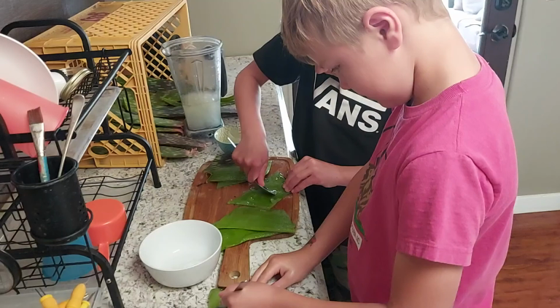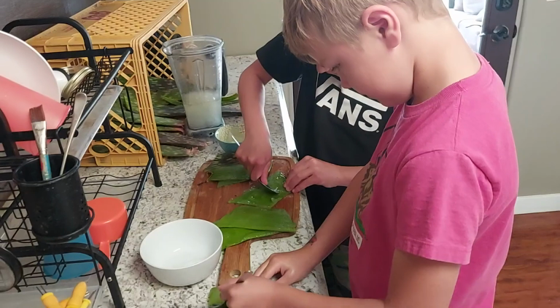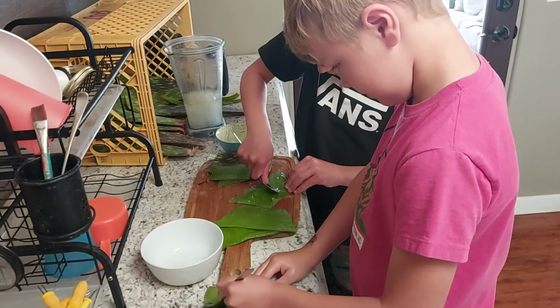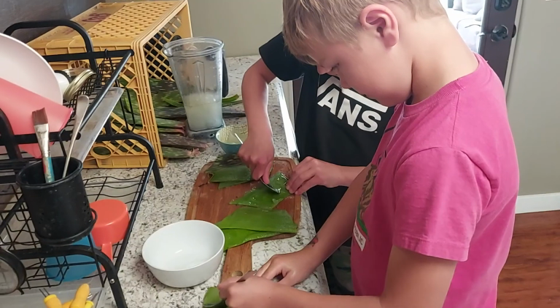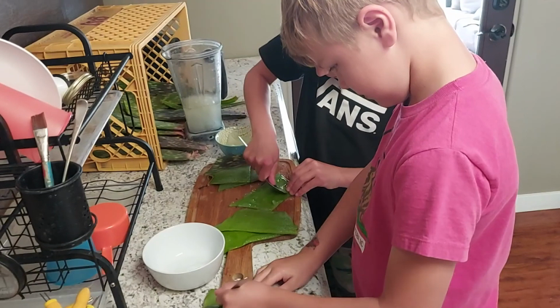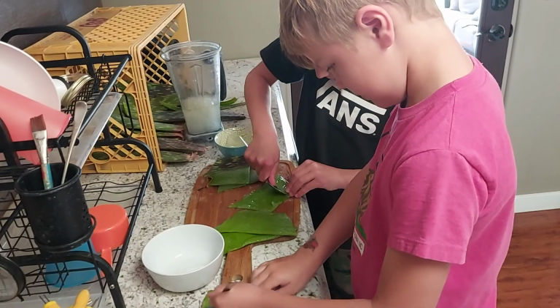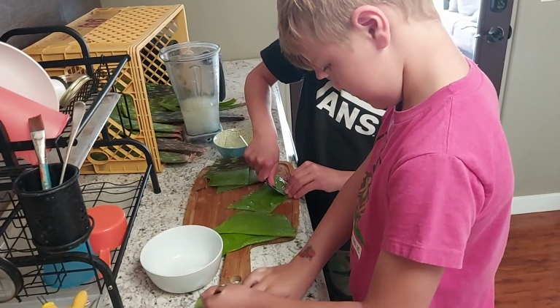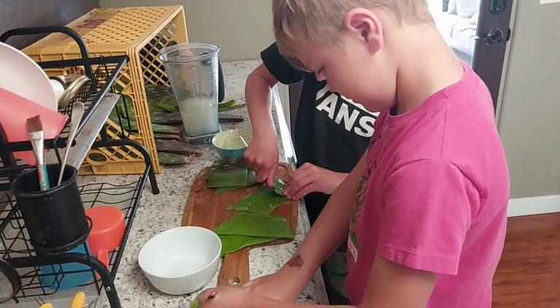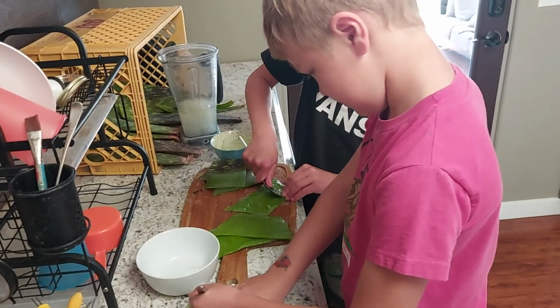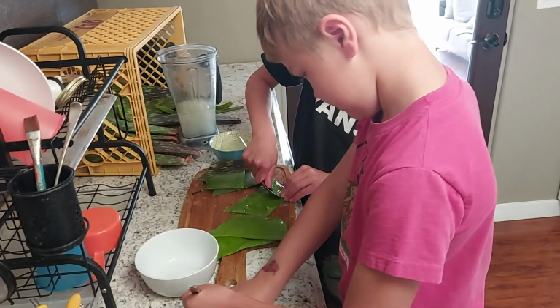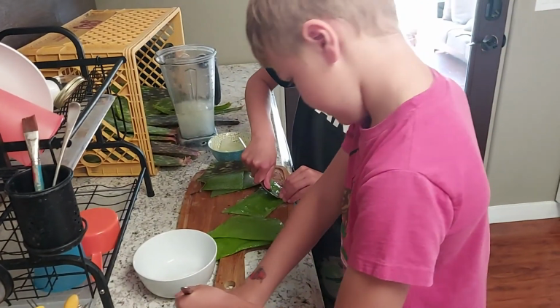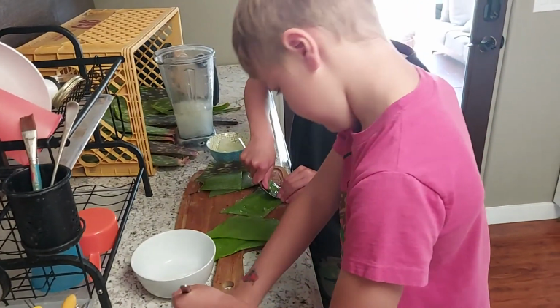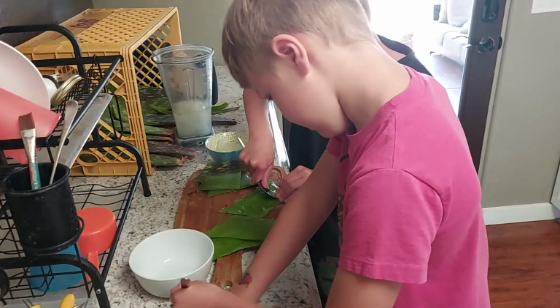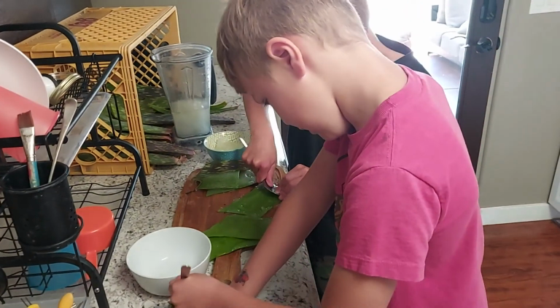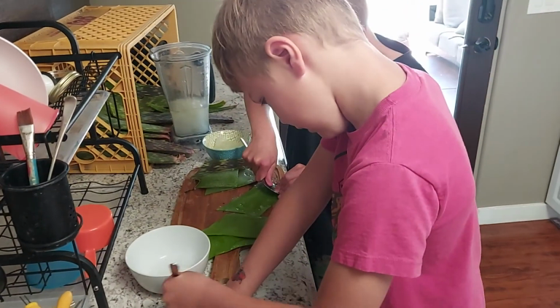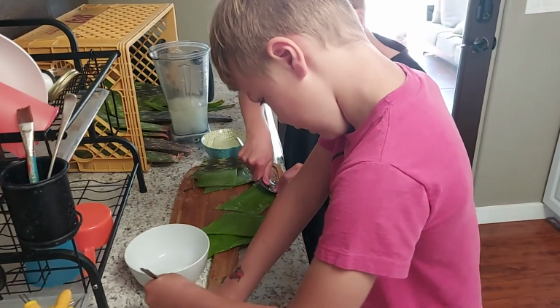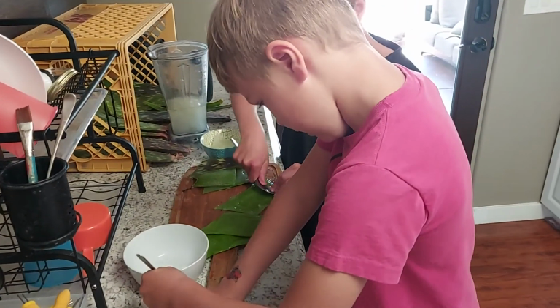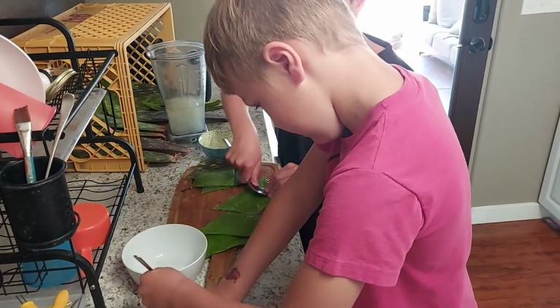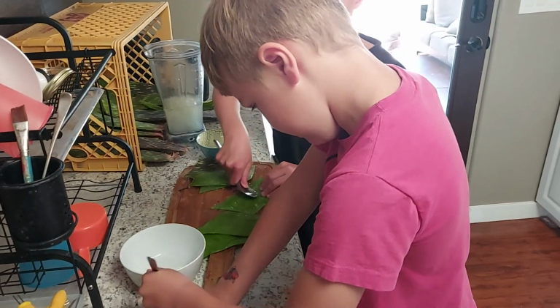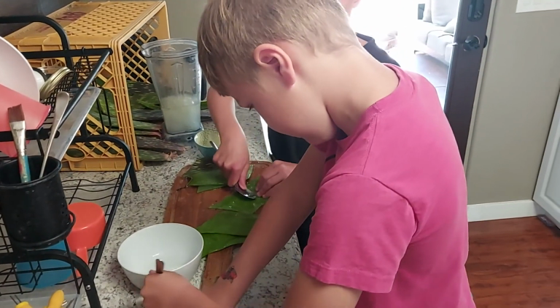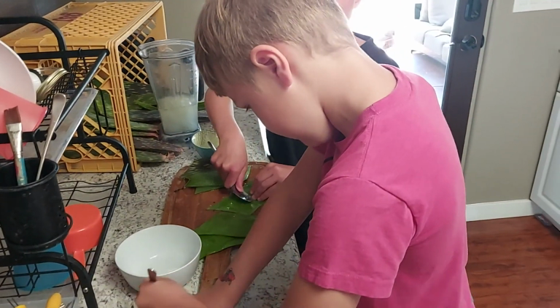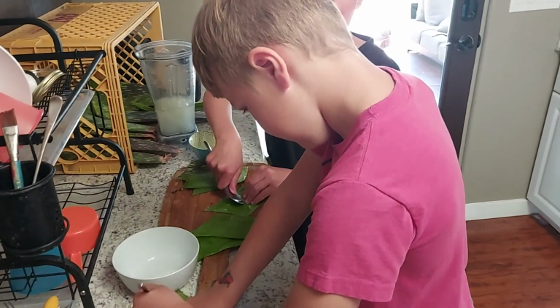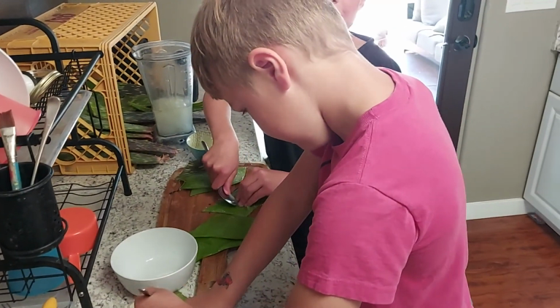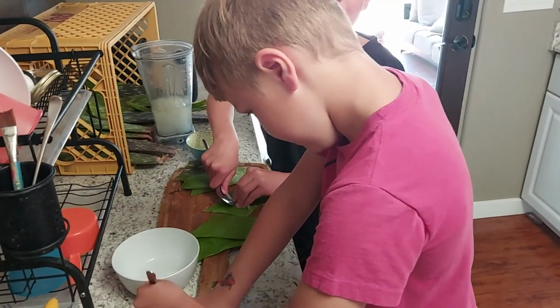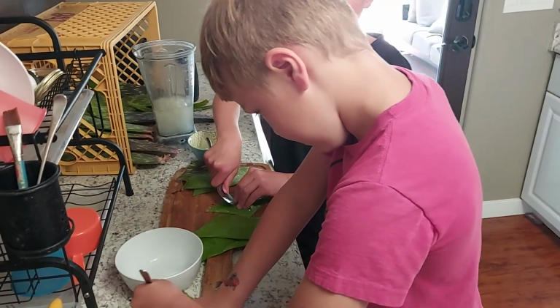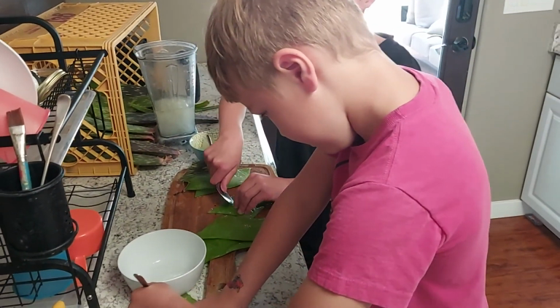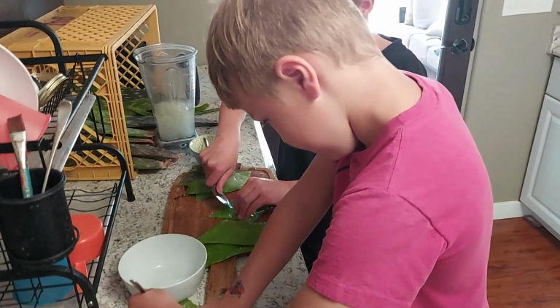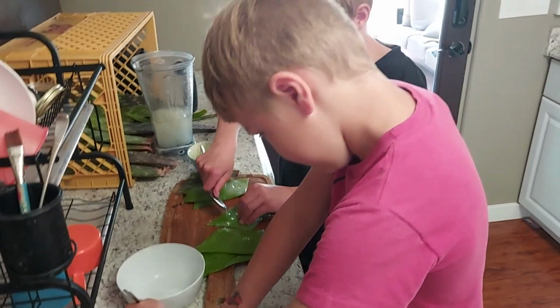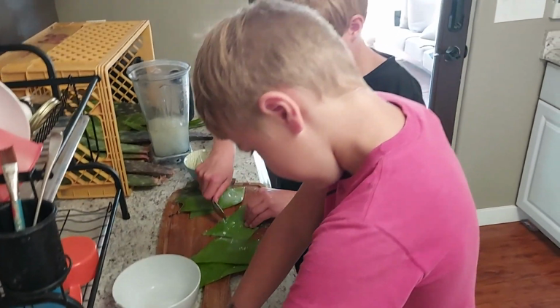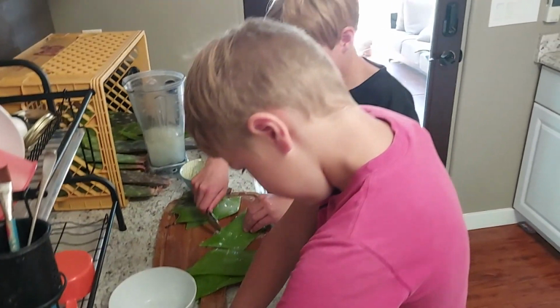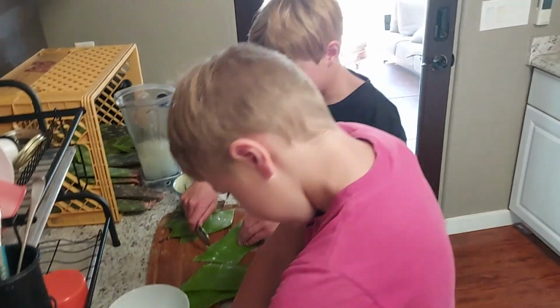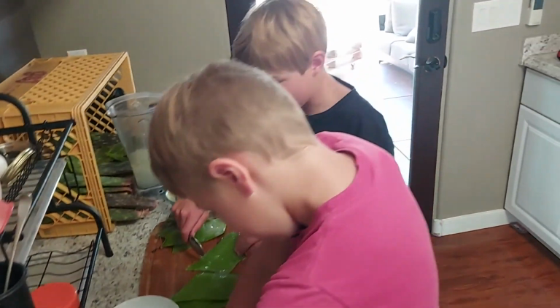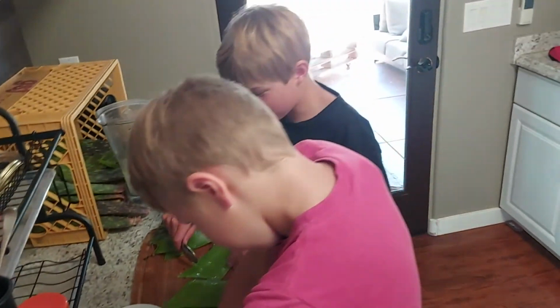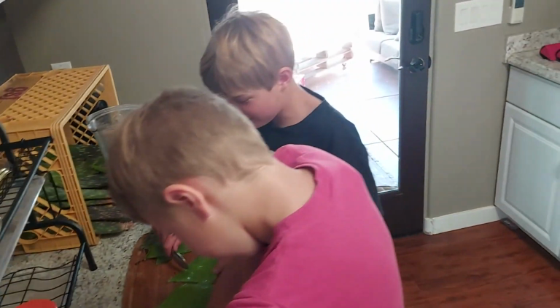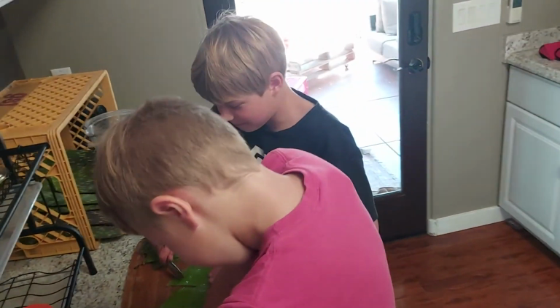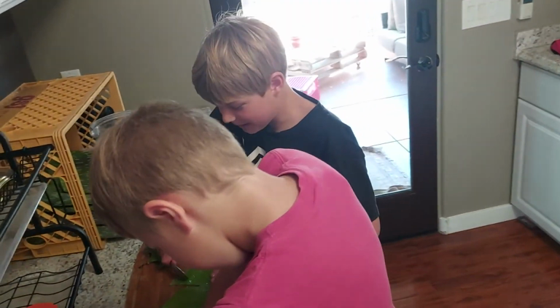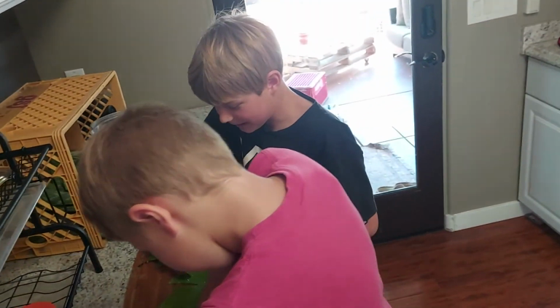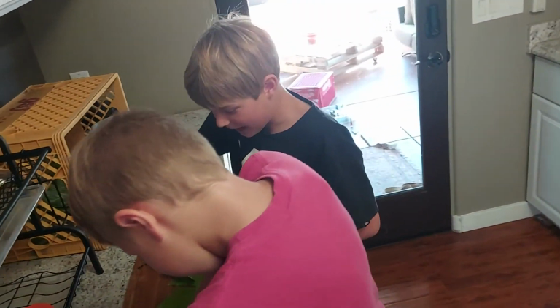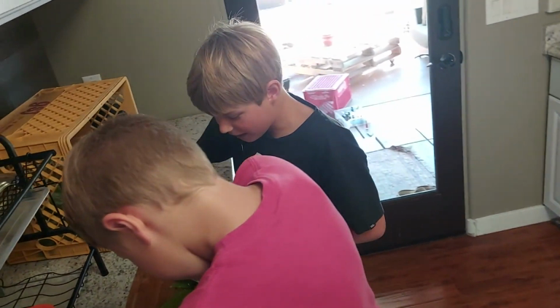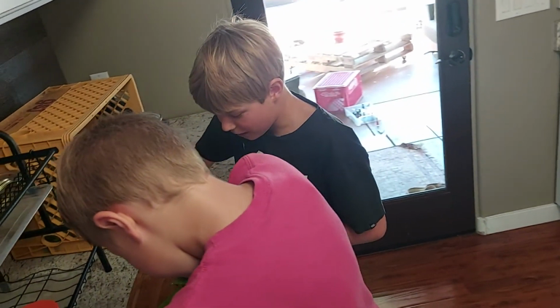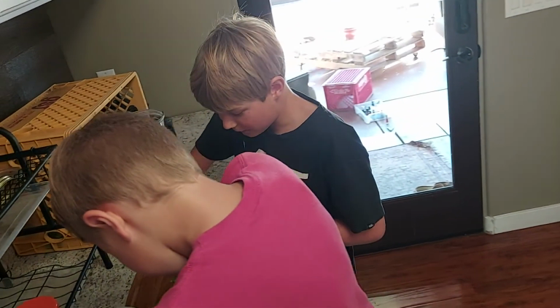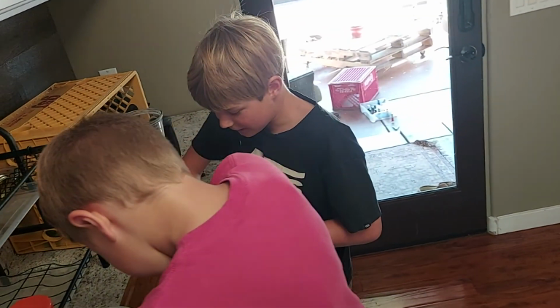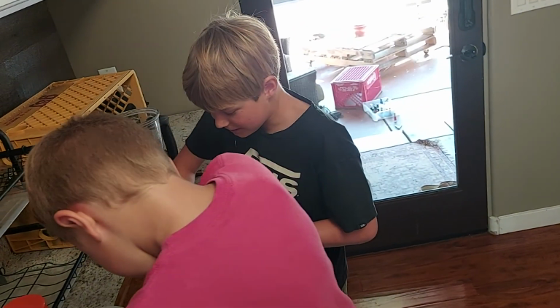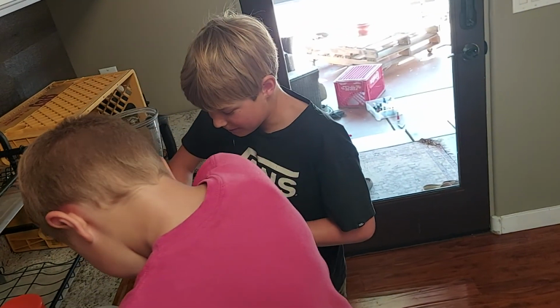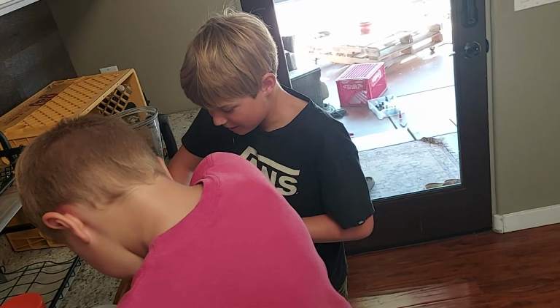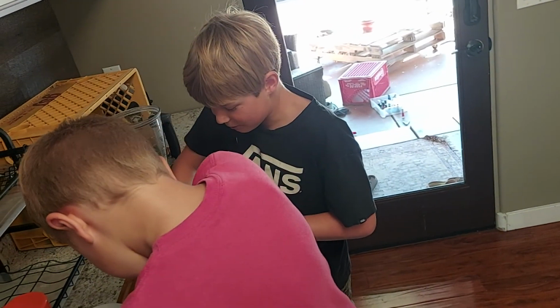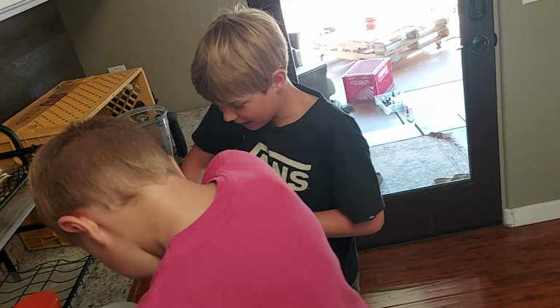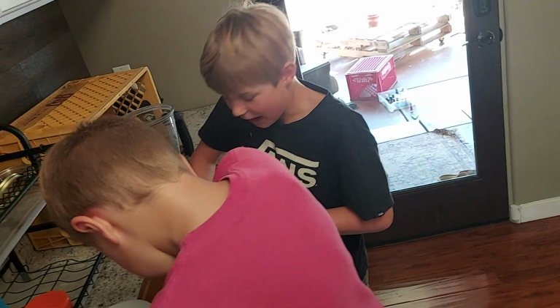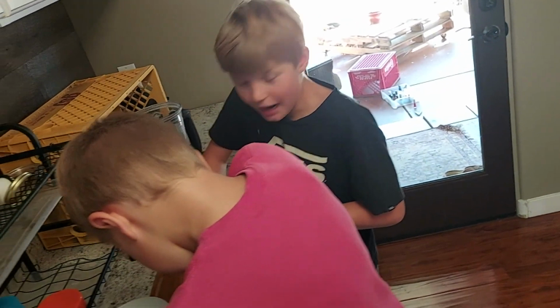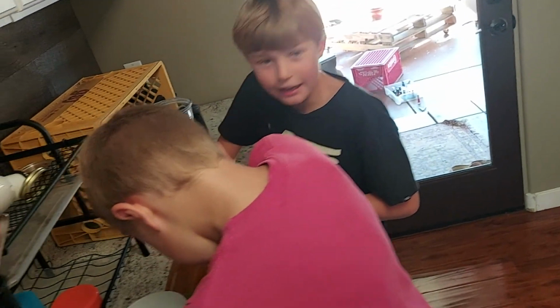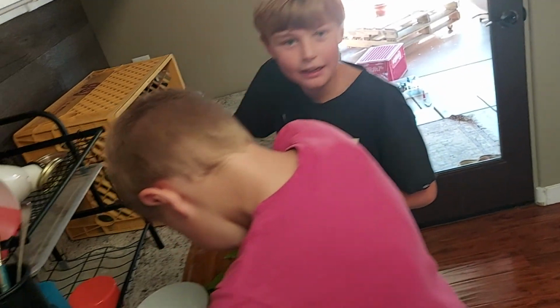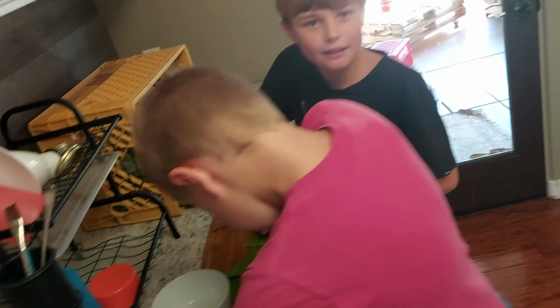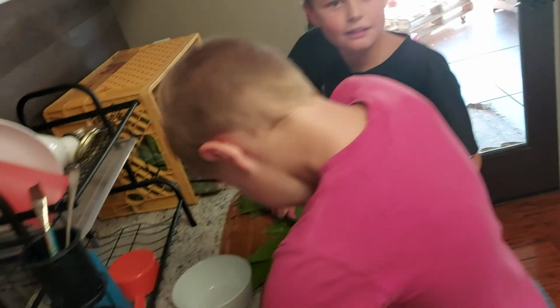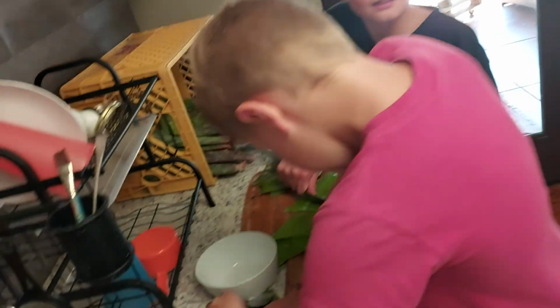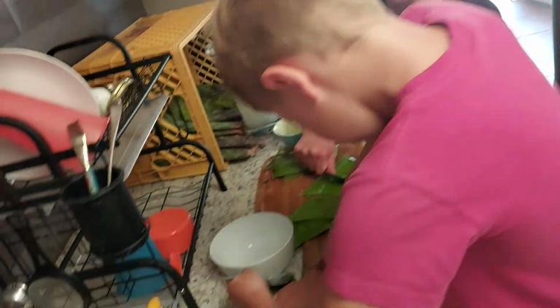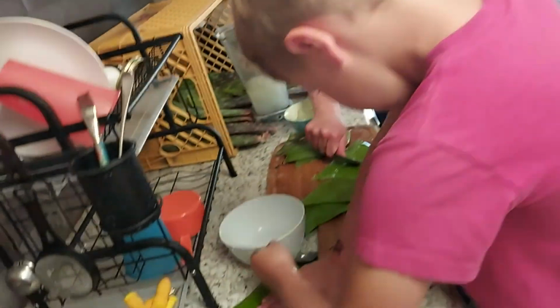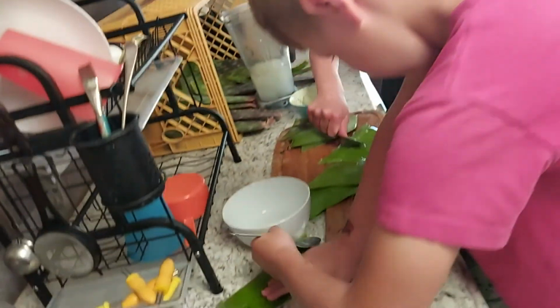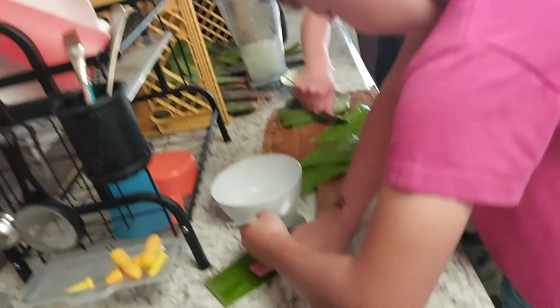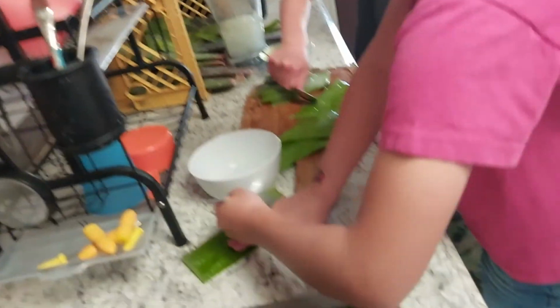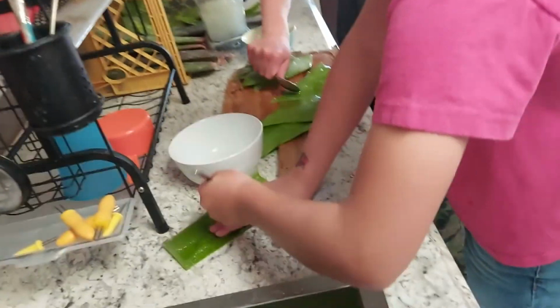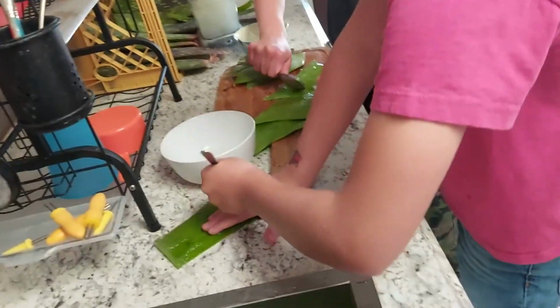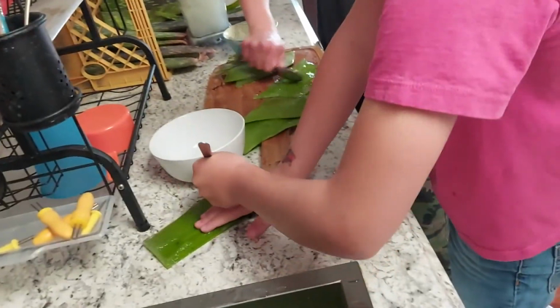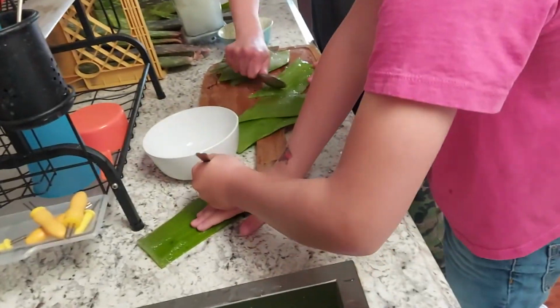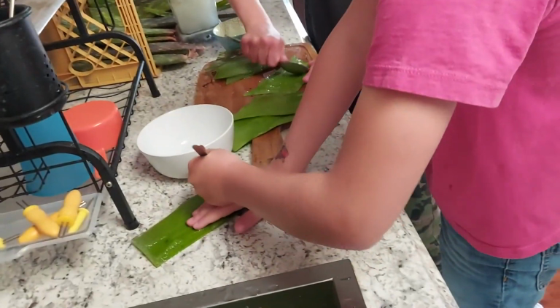Hey guys, welcome back to another video. Today we're making aloe — this is the best way ever. We are making aloe.